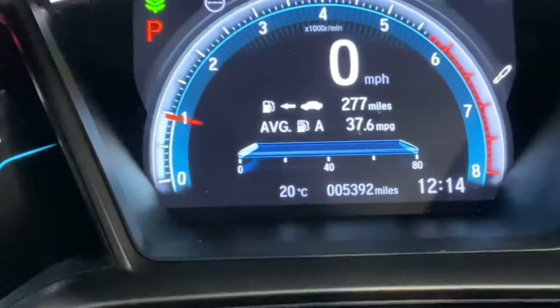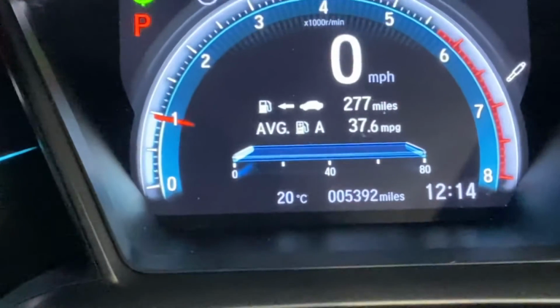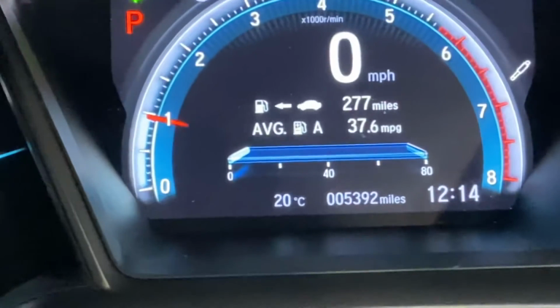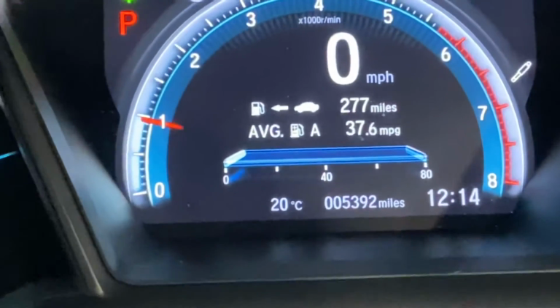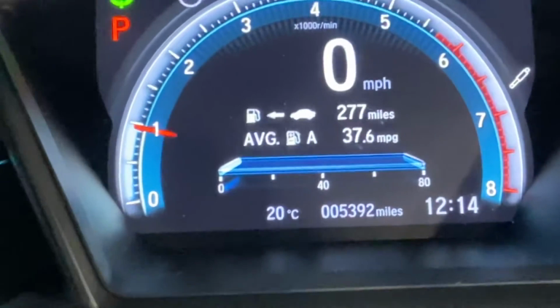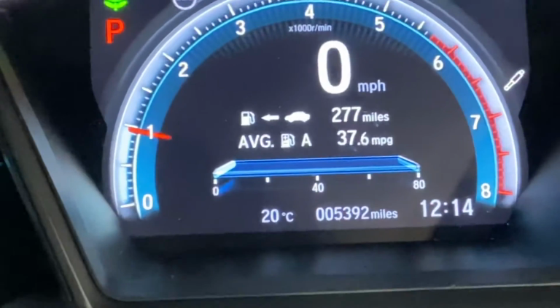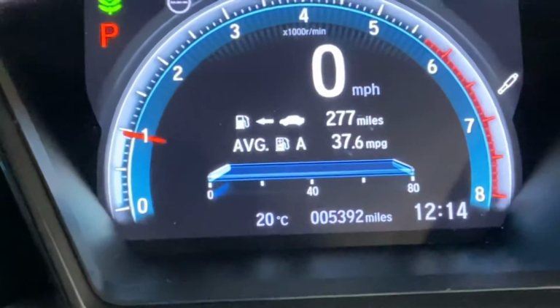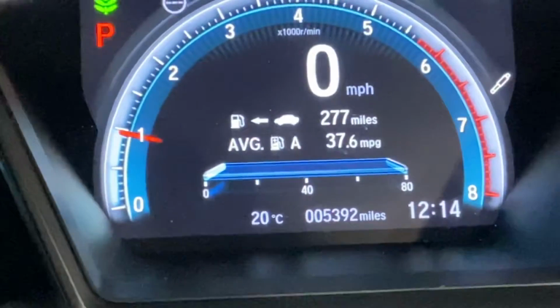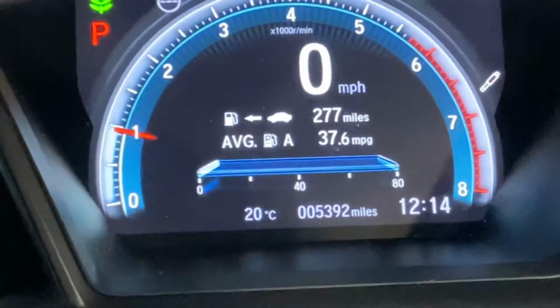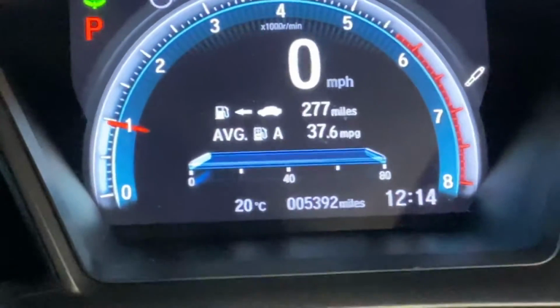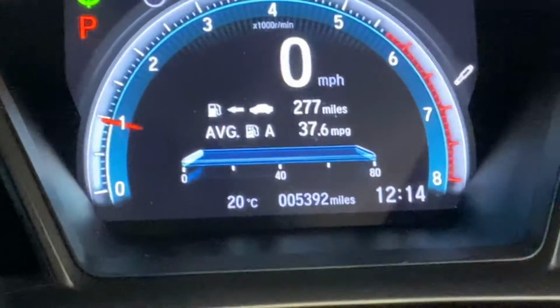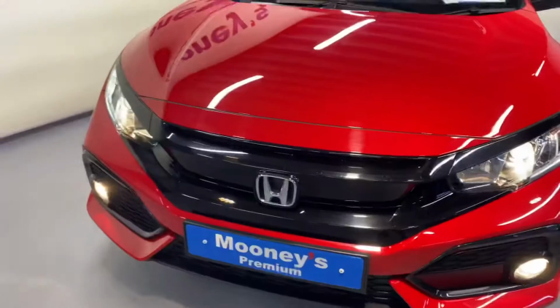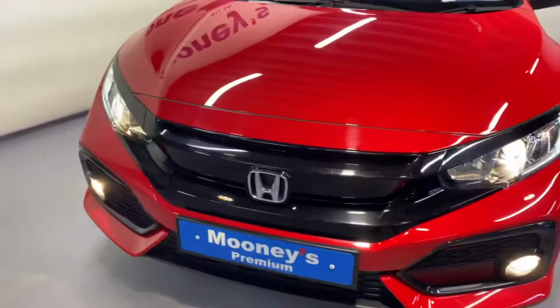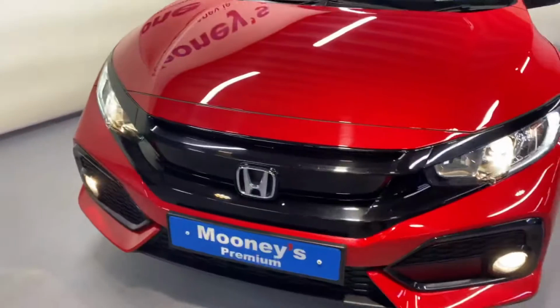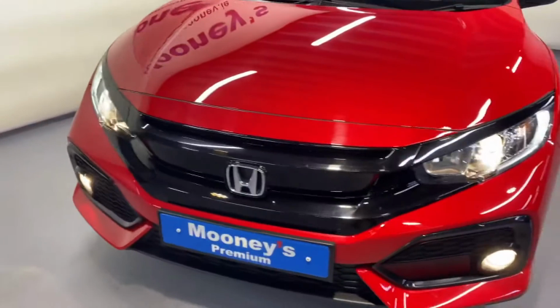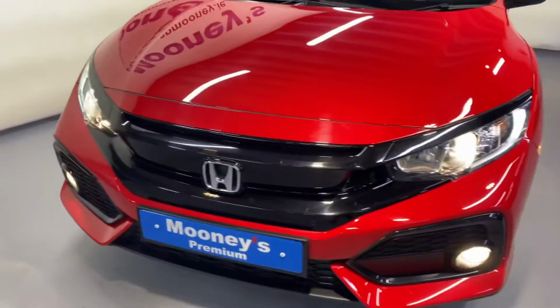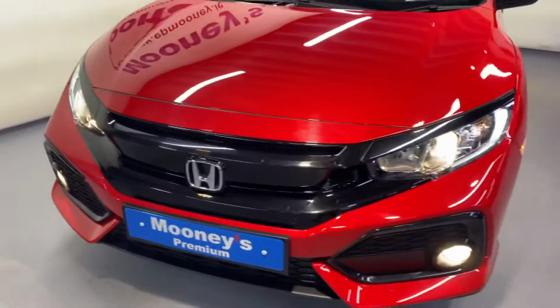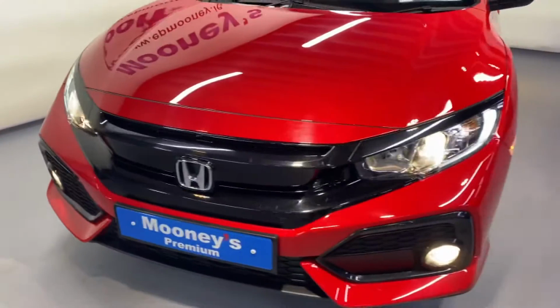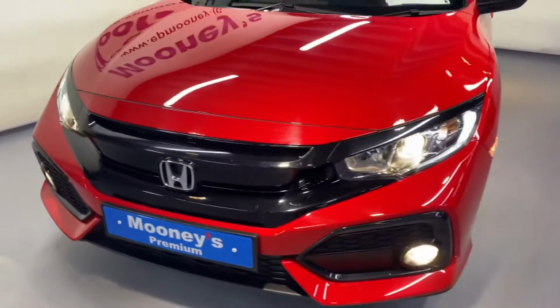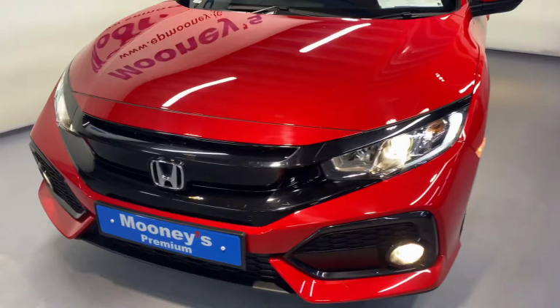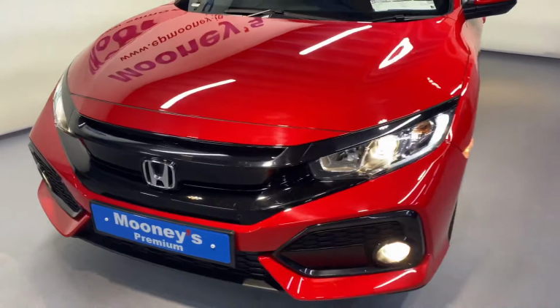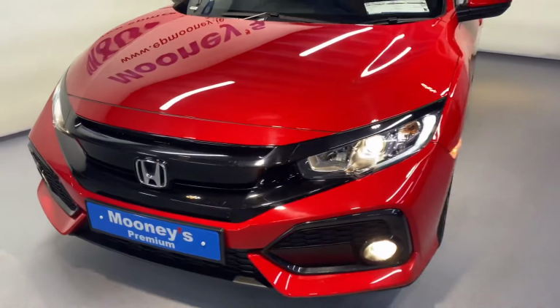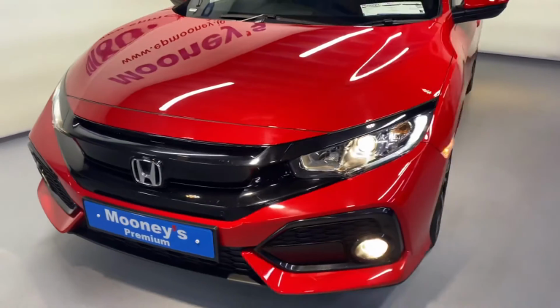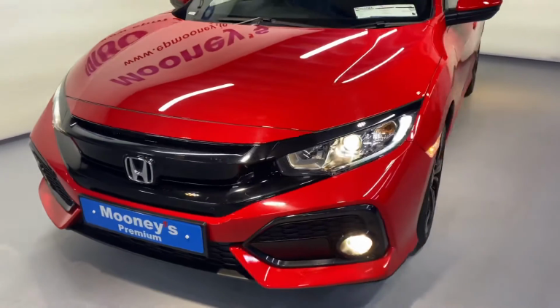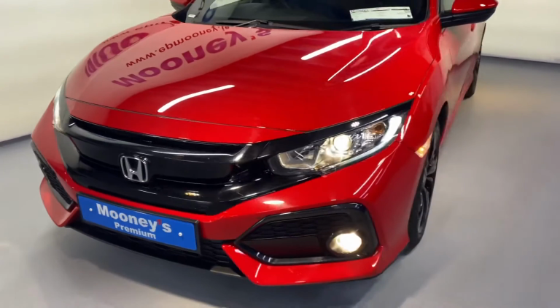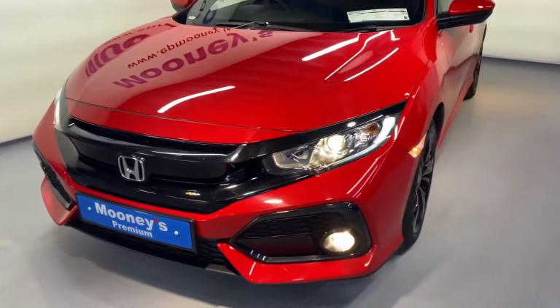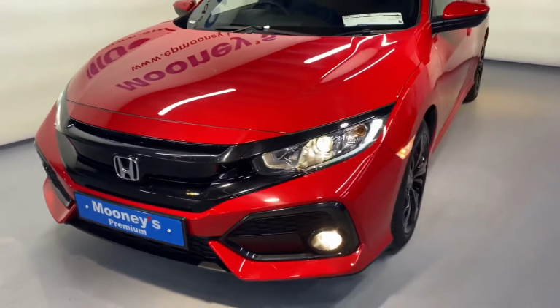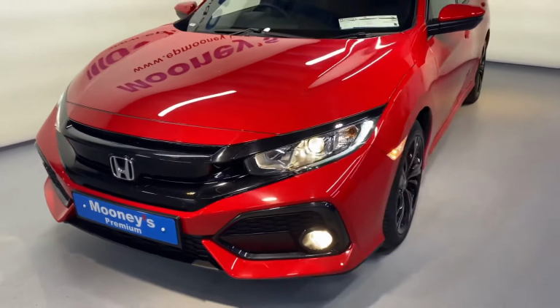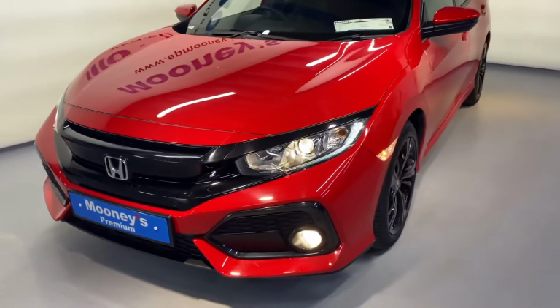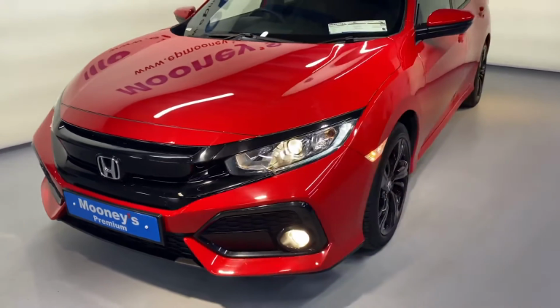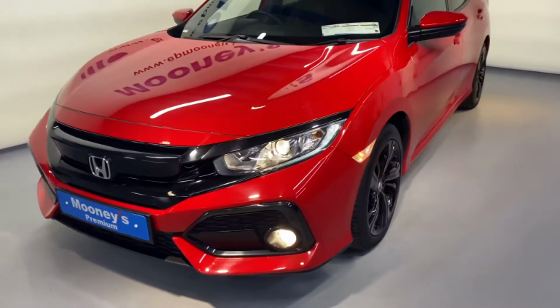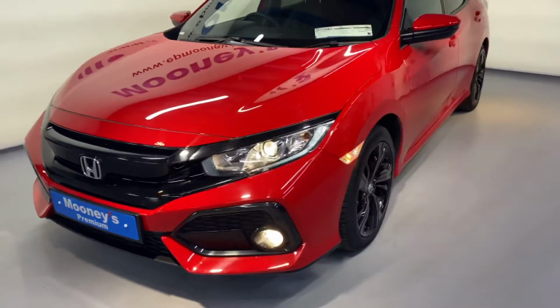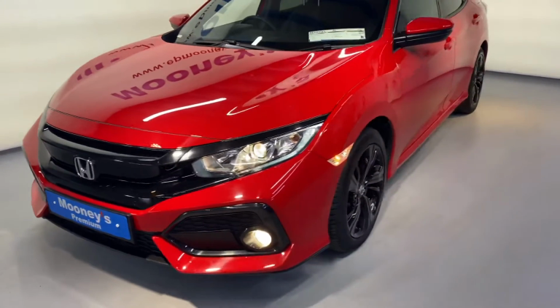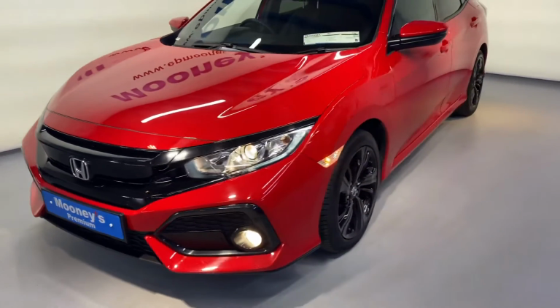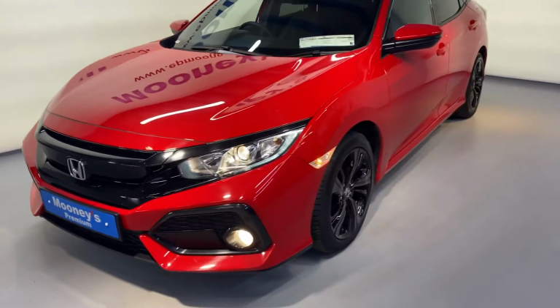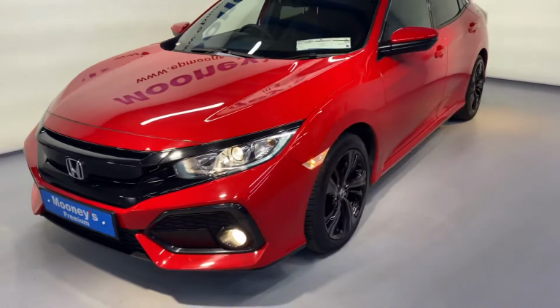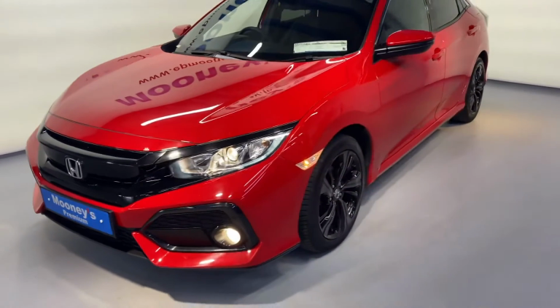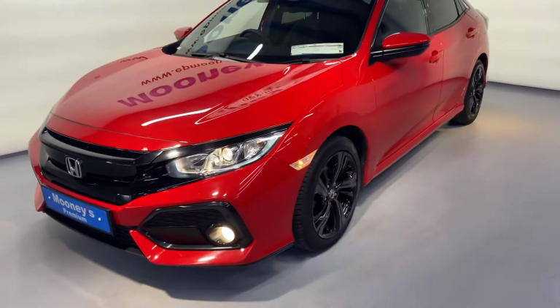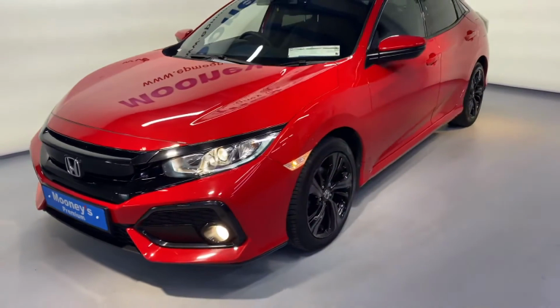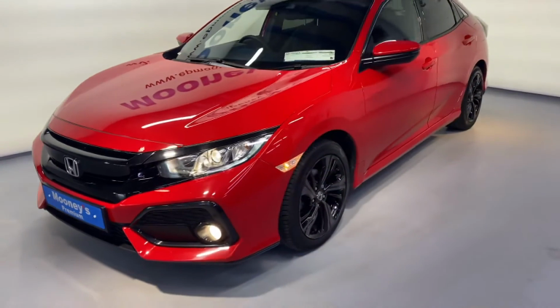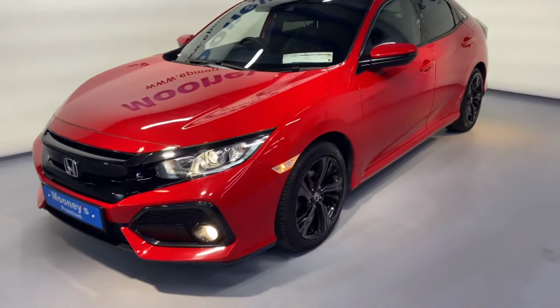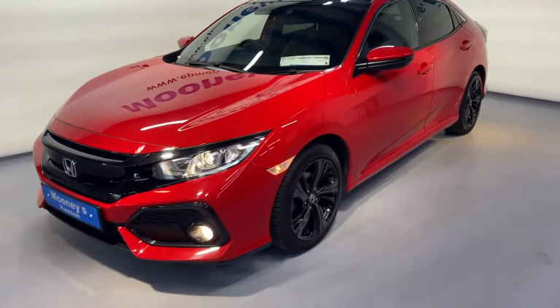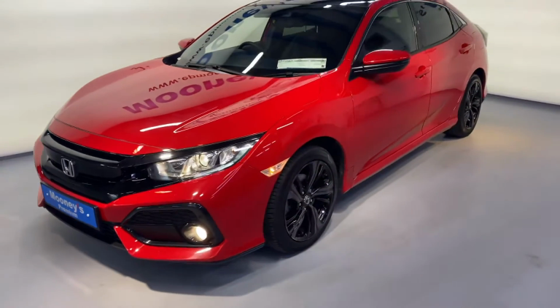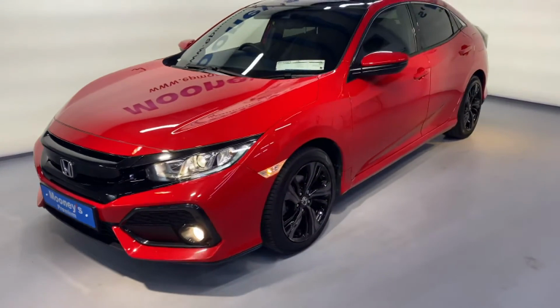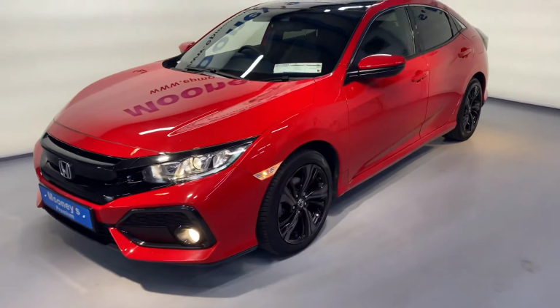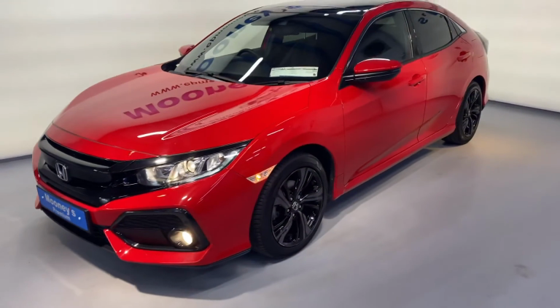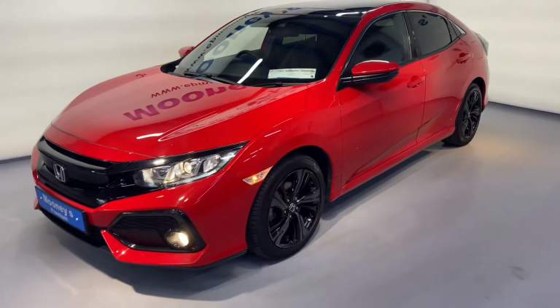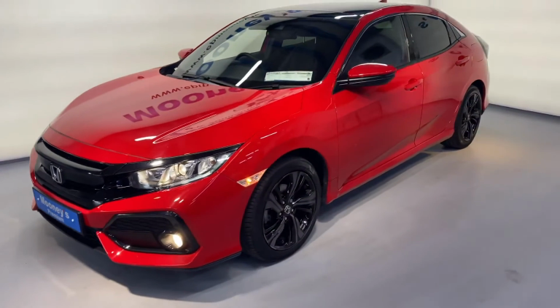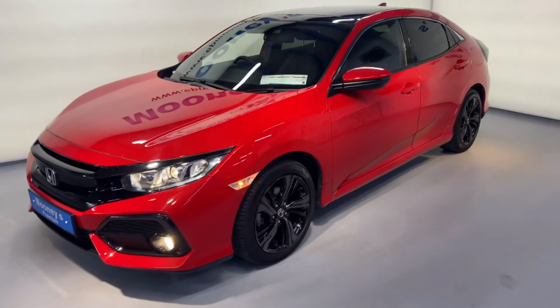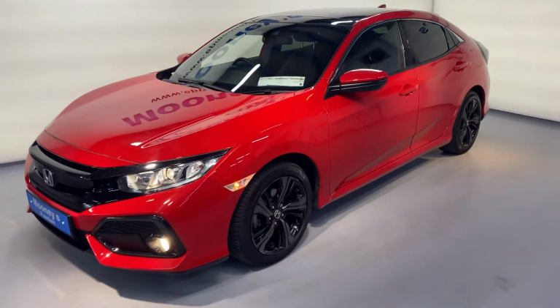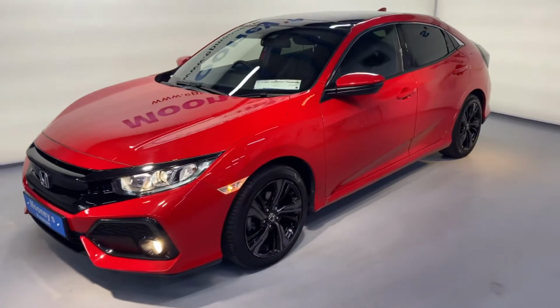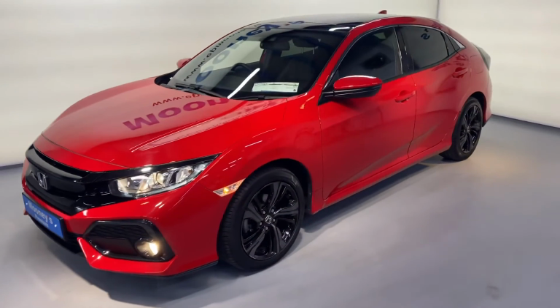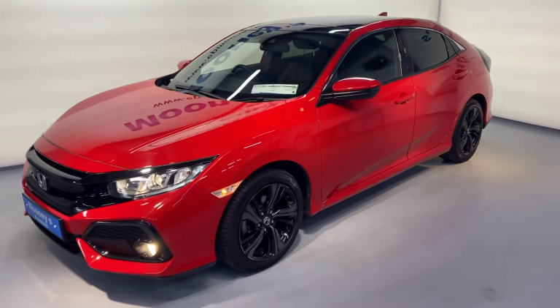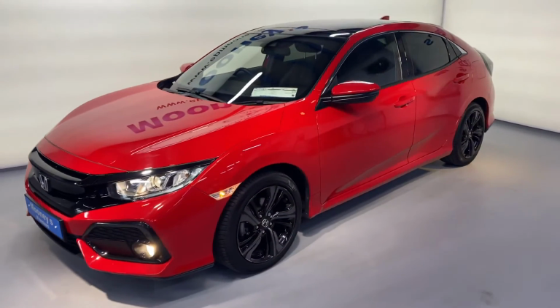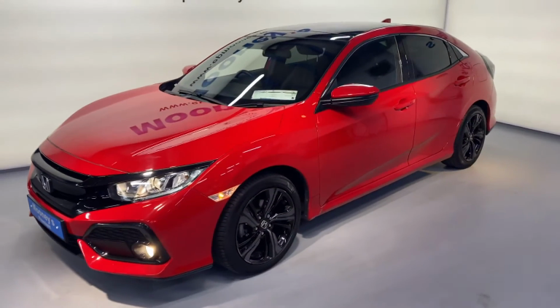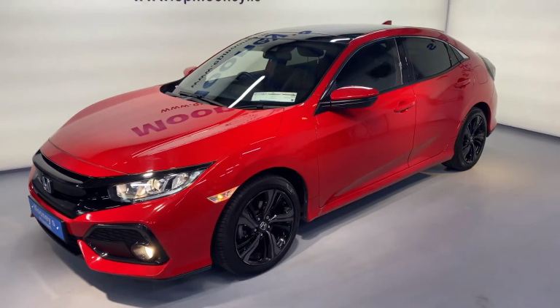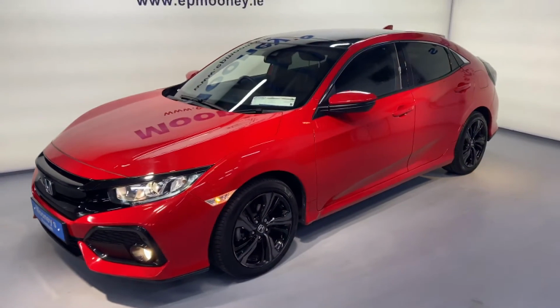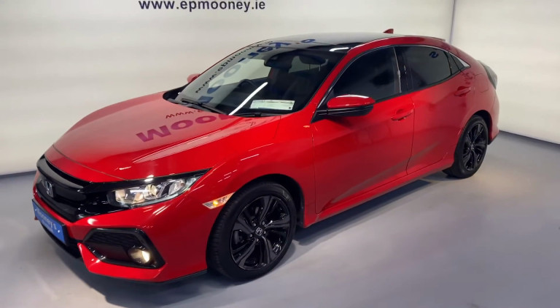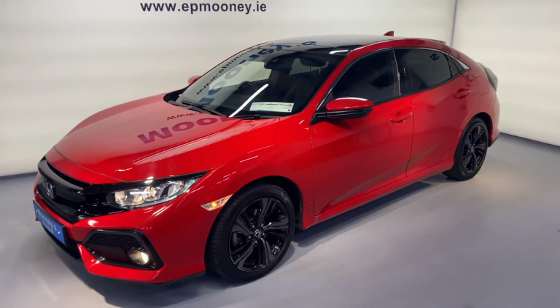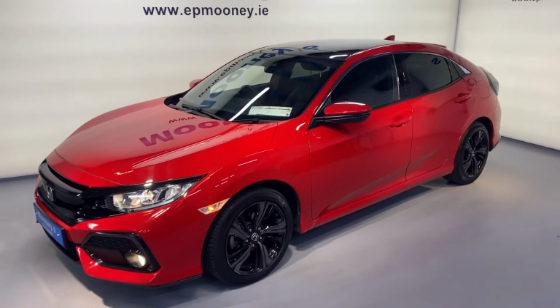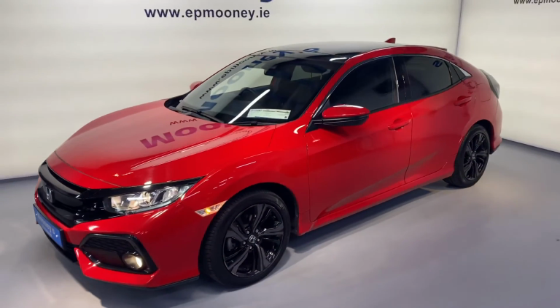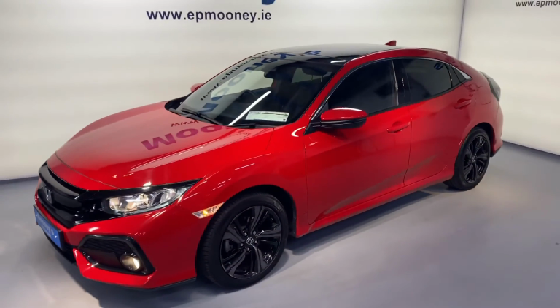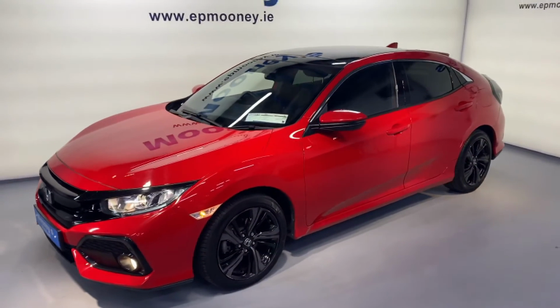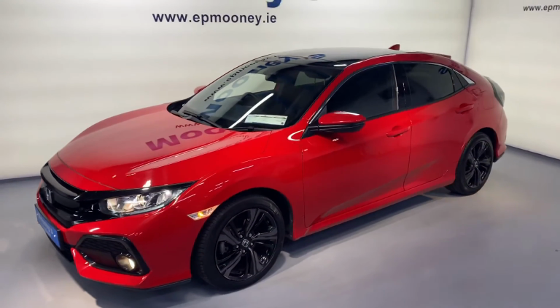There's only 5,300 miles on the clock, fully serviced here at Mooney's. And don't forget, we are an authorised Honda service centre.